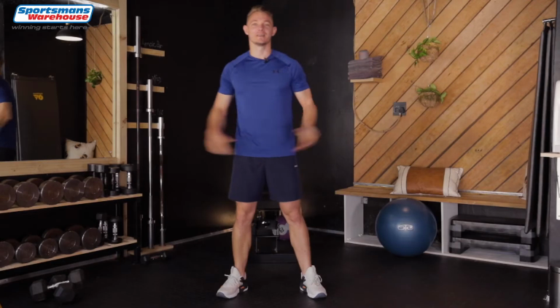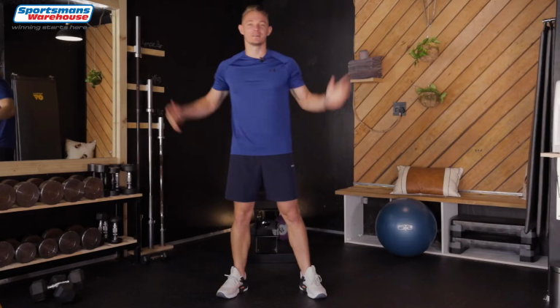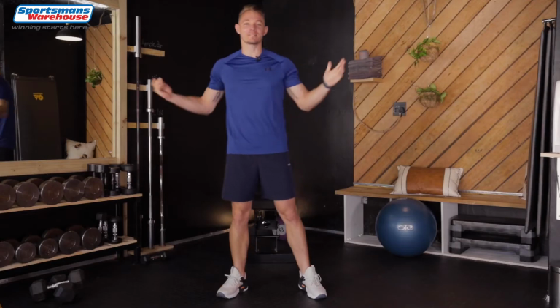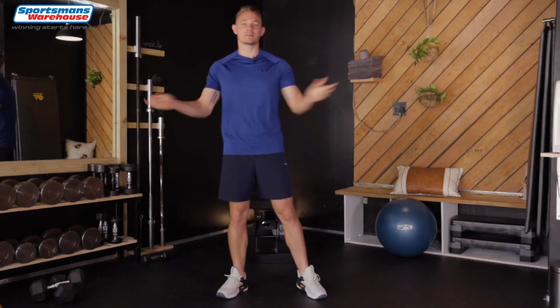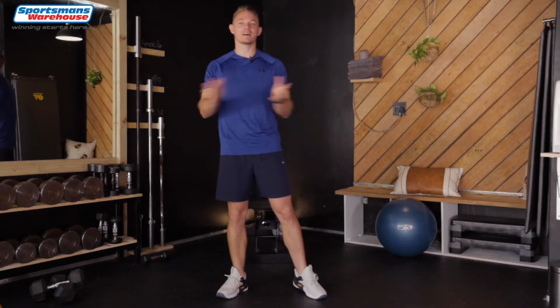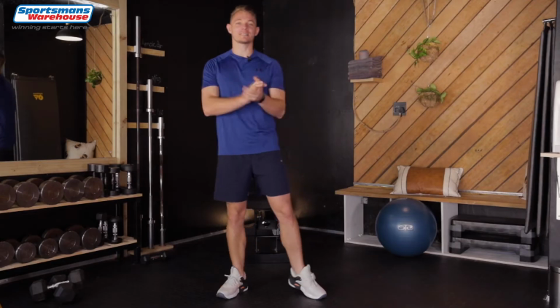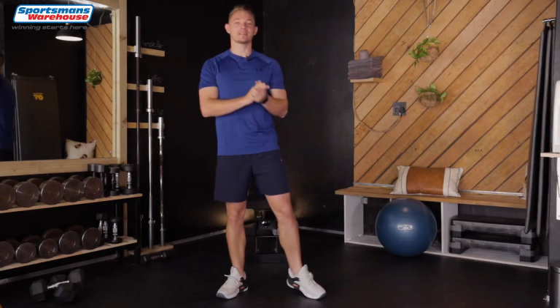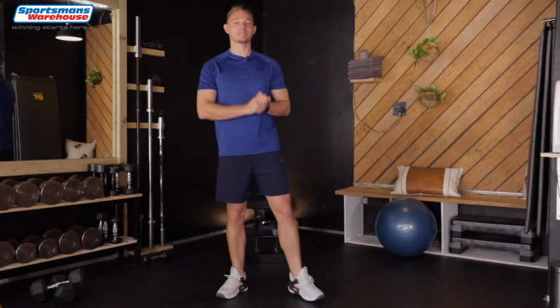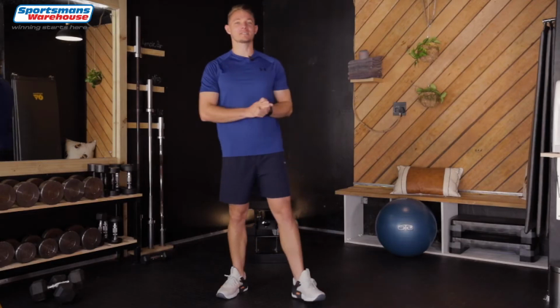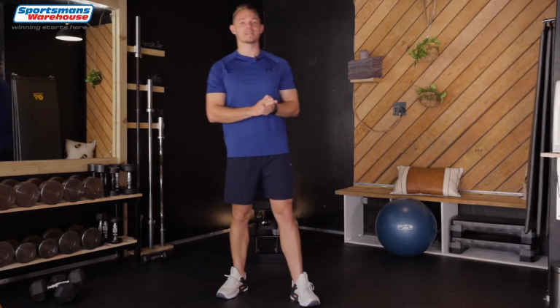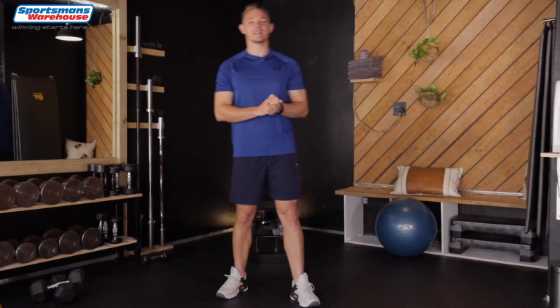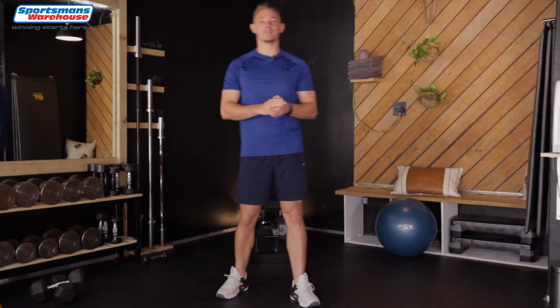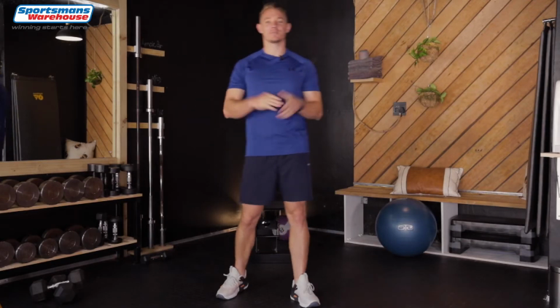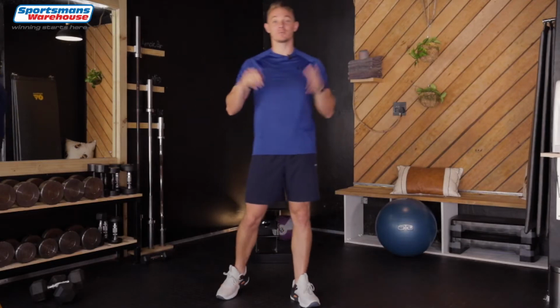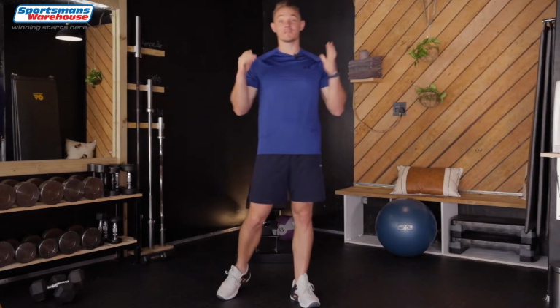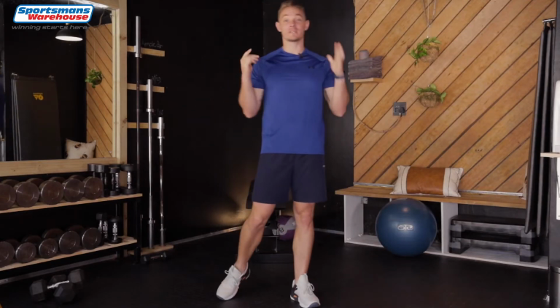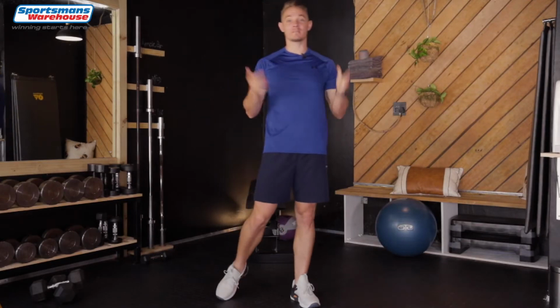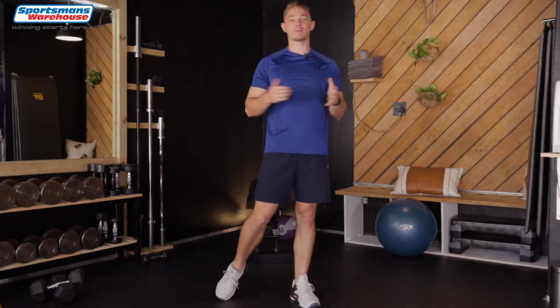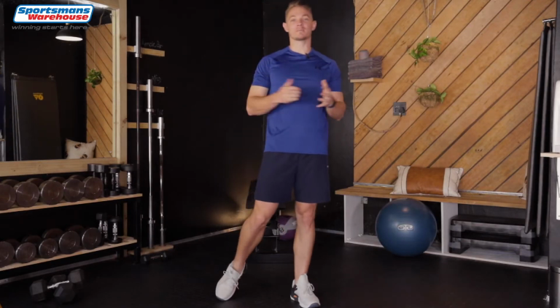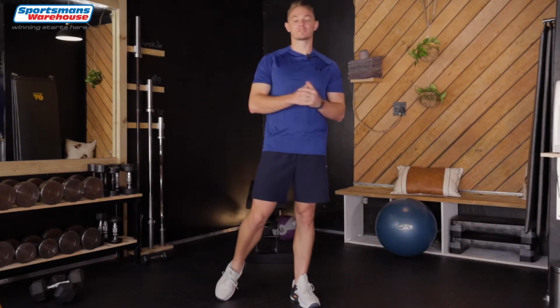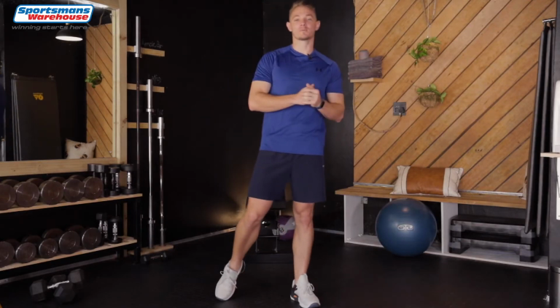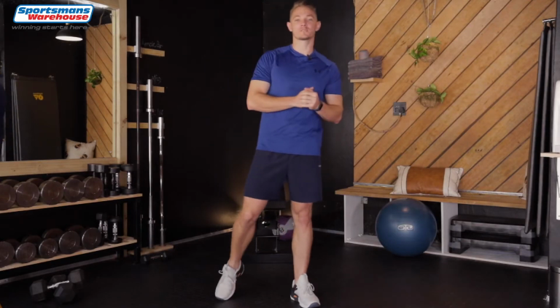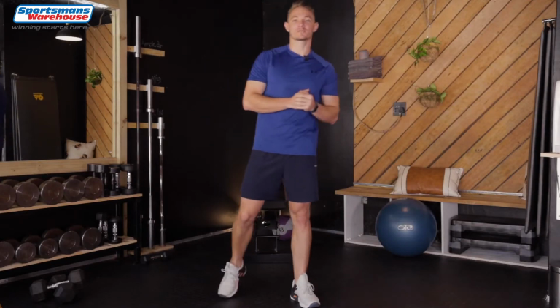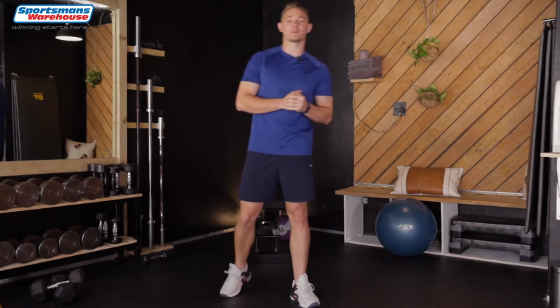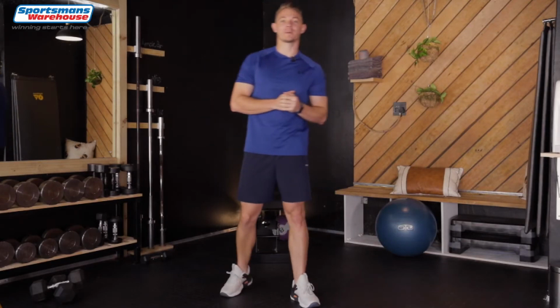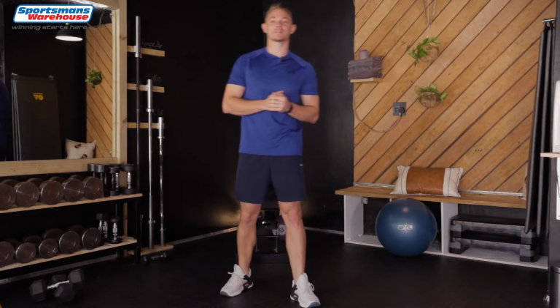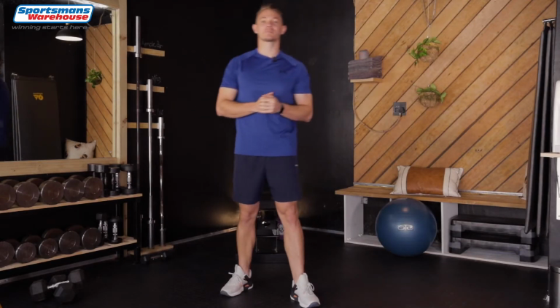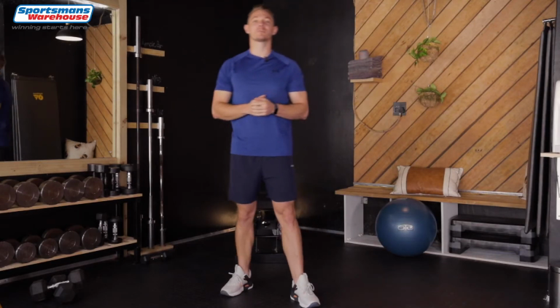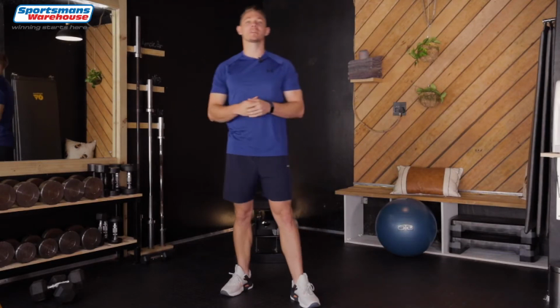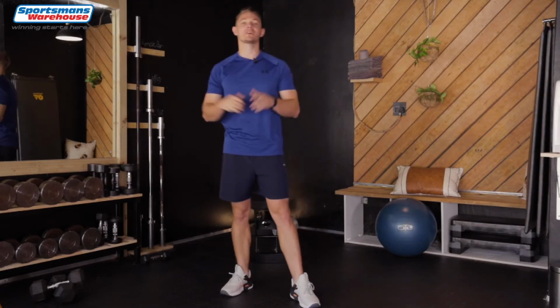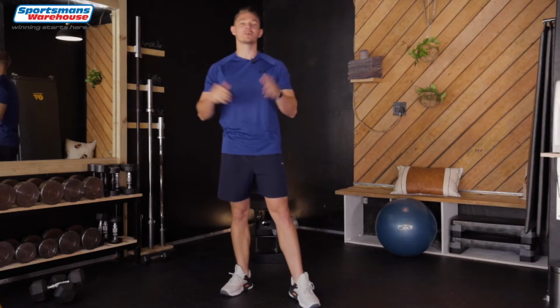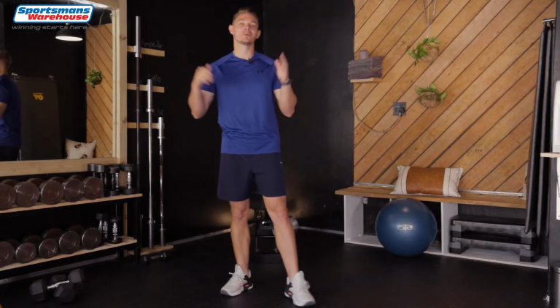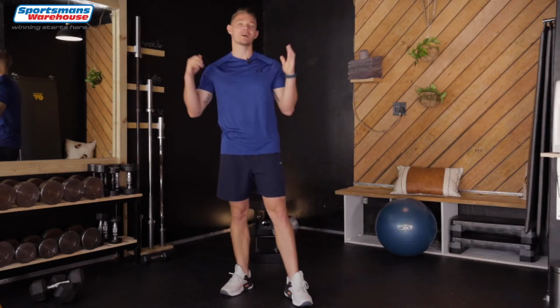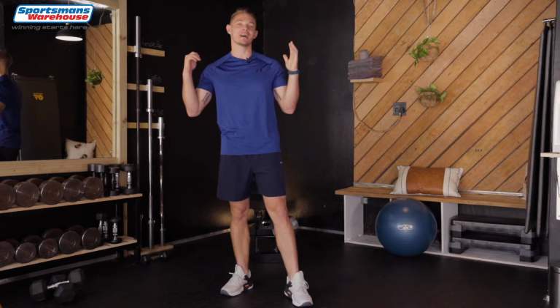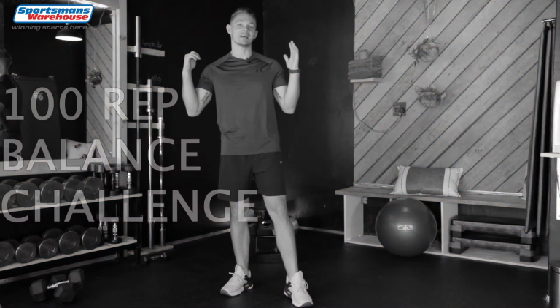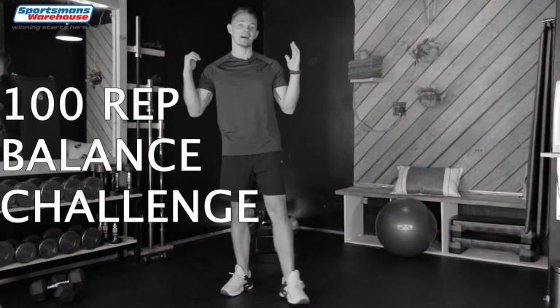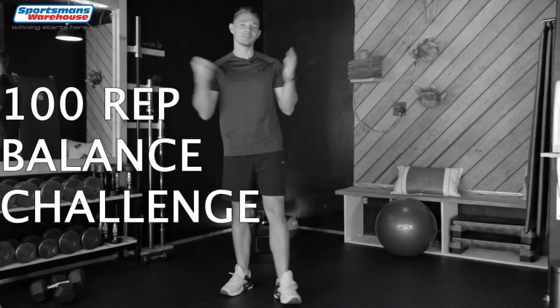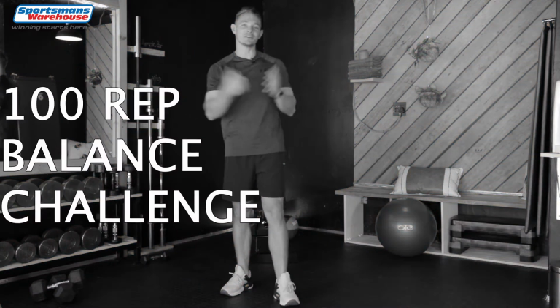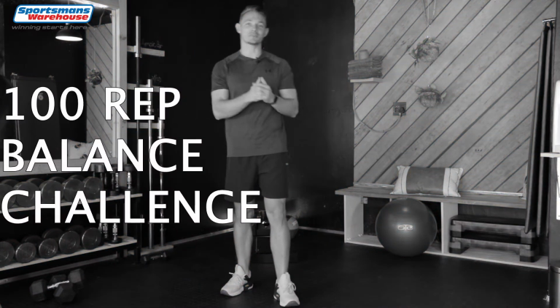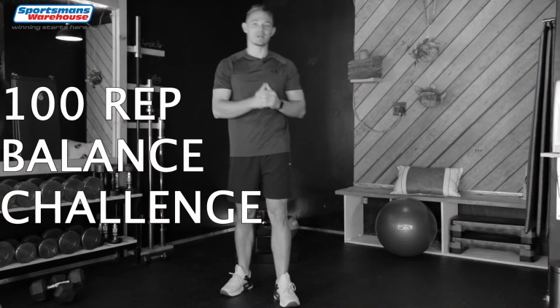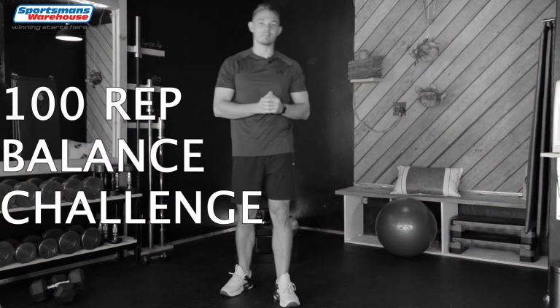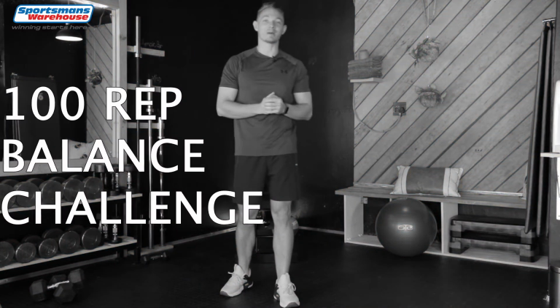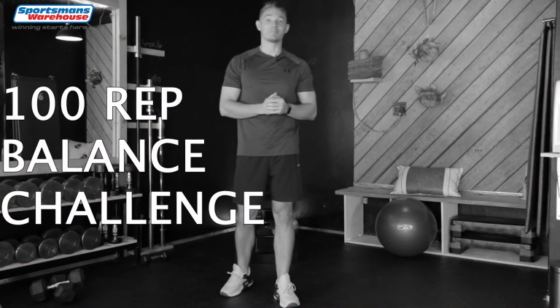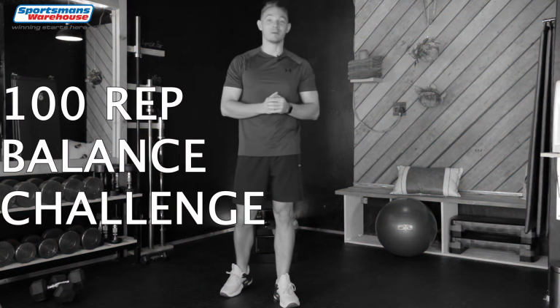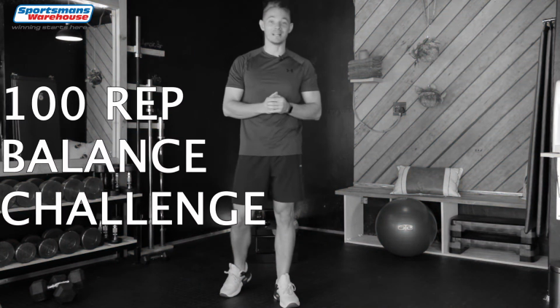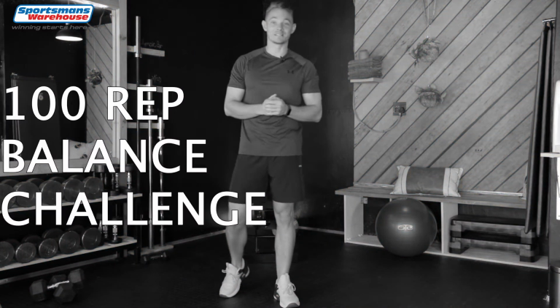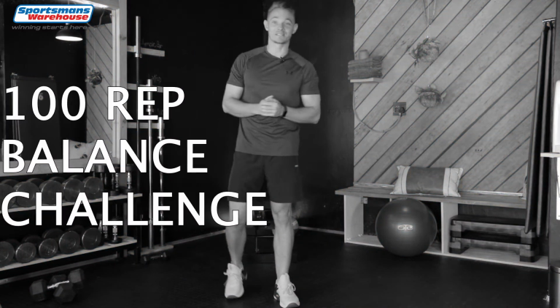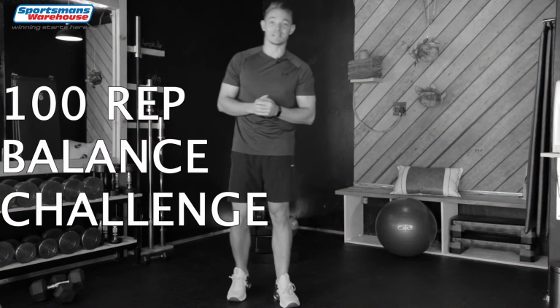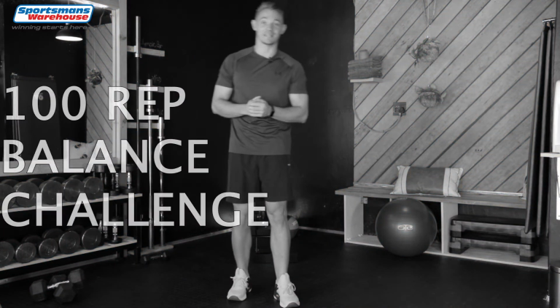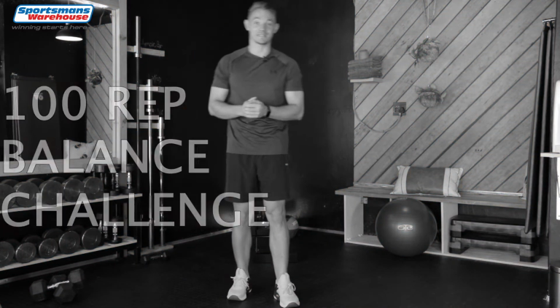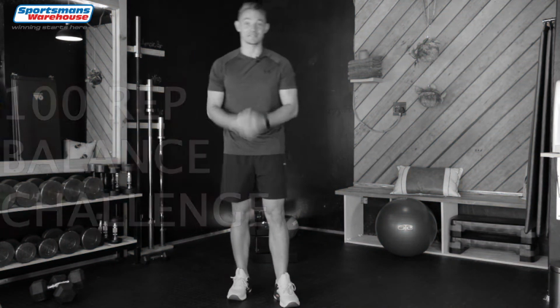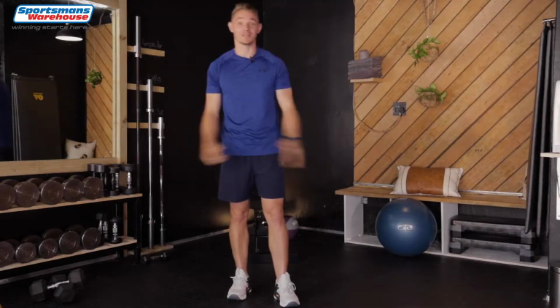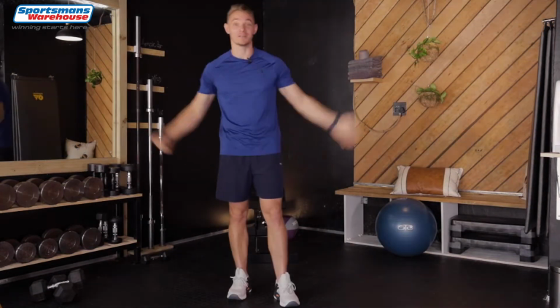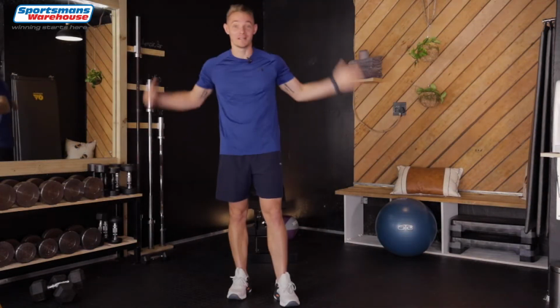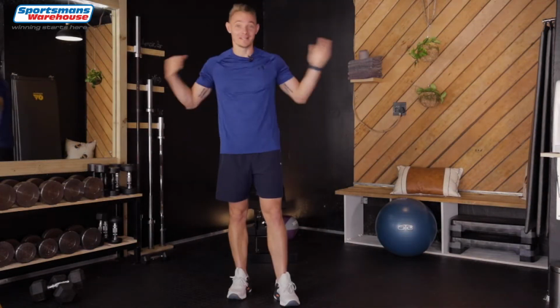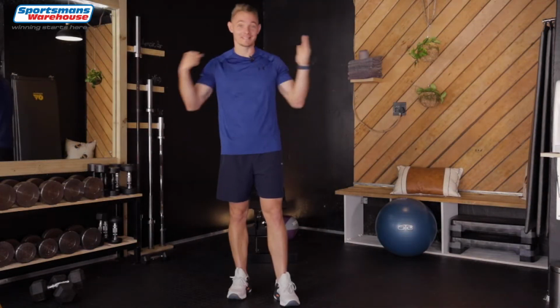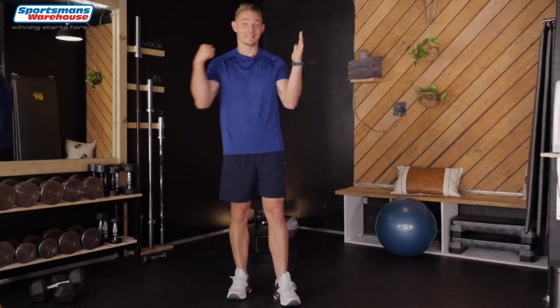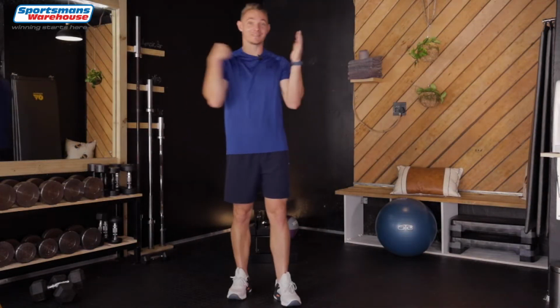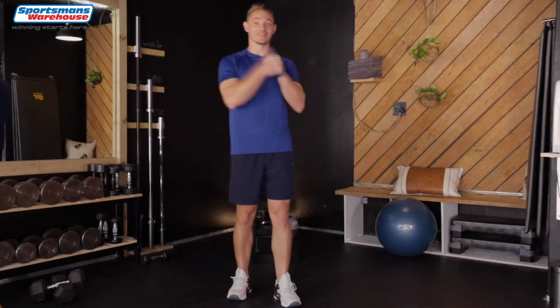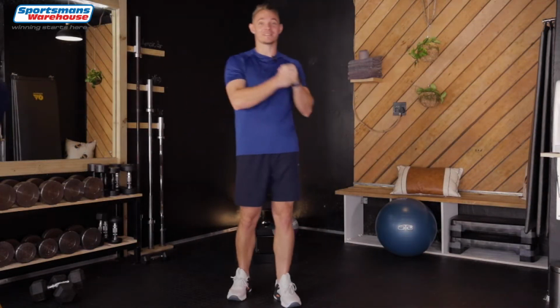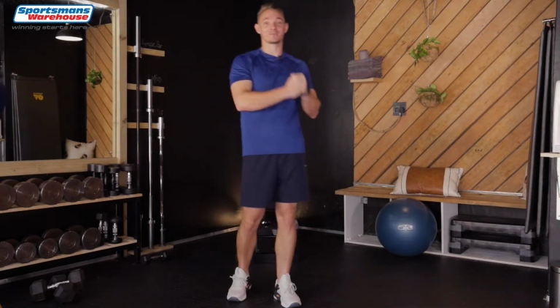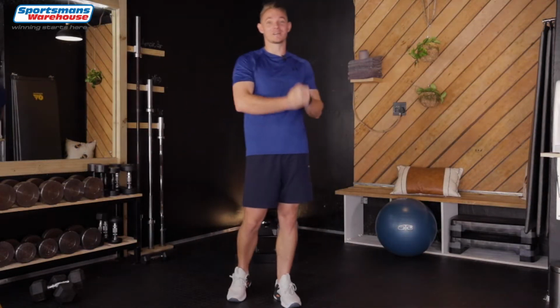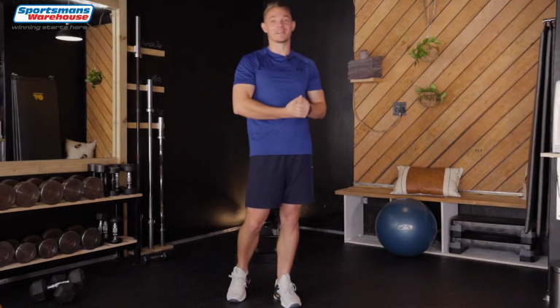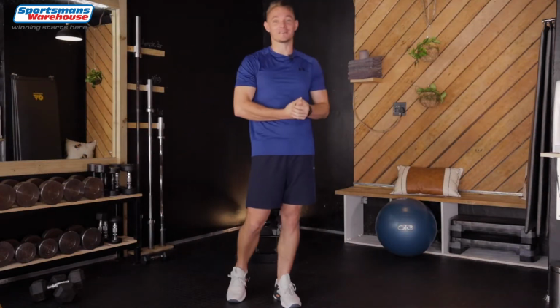What's up guys? I'm the J-Life and we've teamed up with Sports & Swearers to bring you a hundred rep balance challenge. So let's get into this workout.